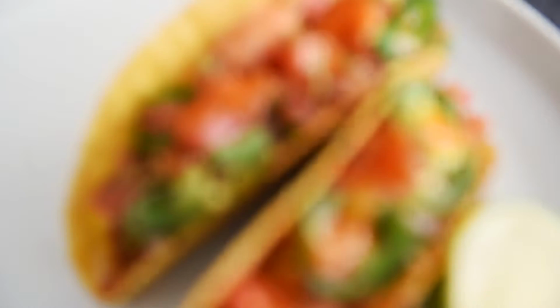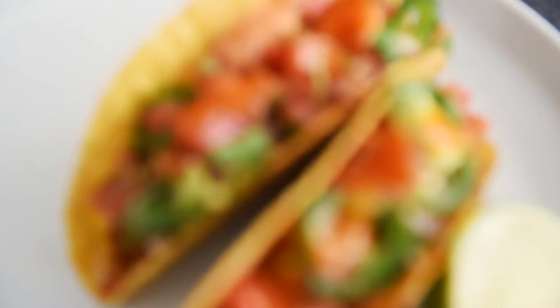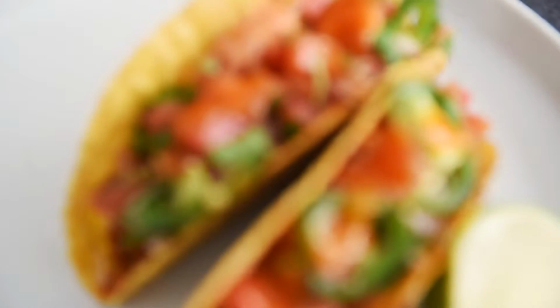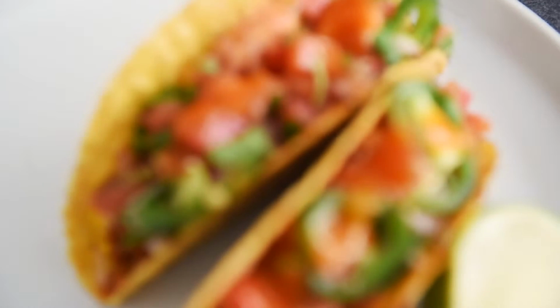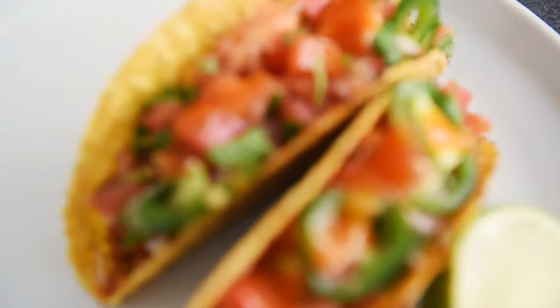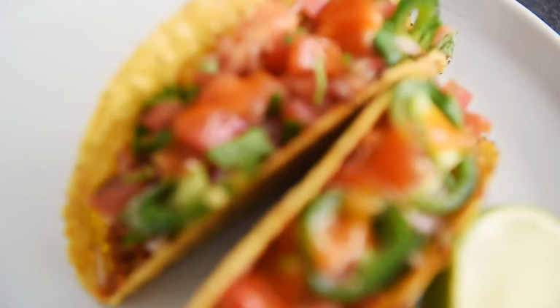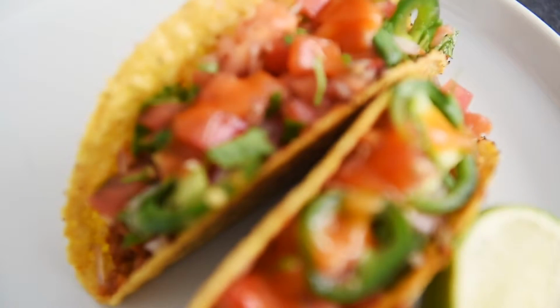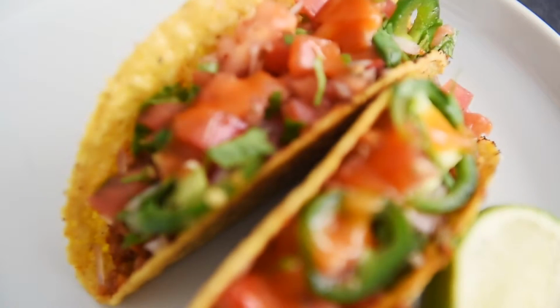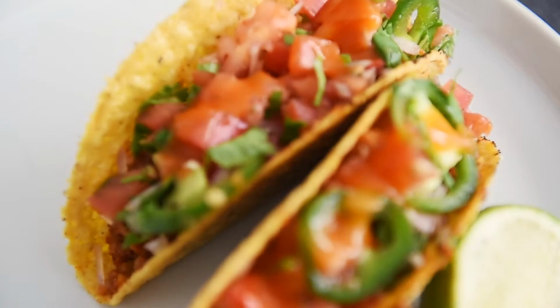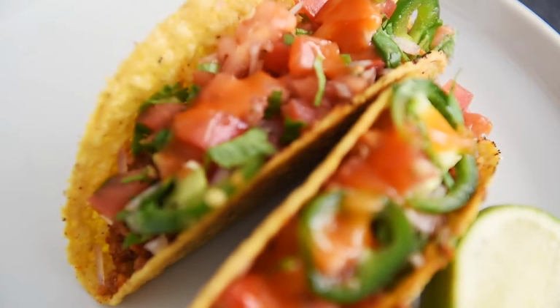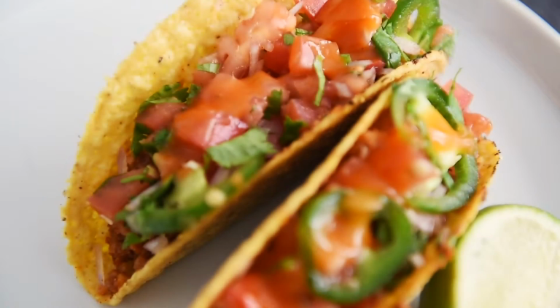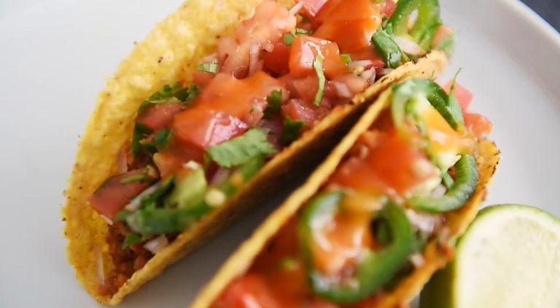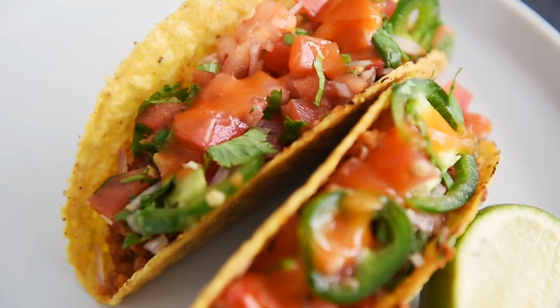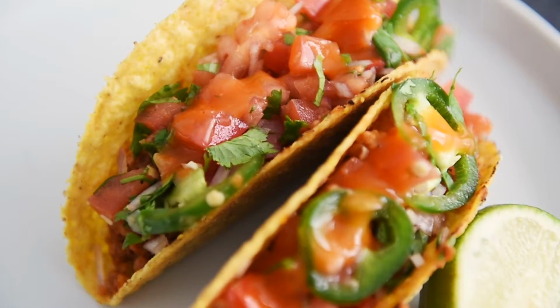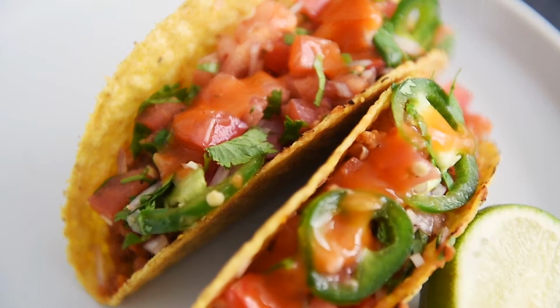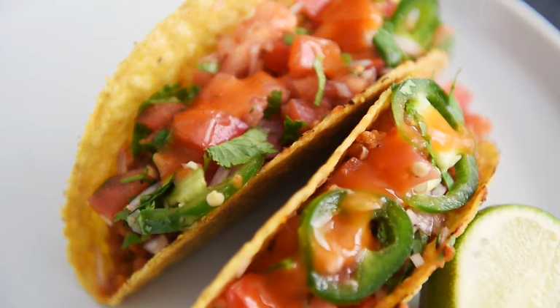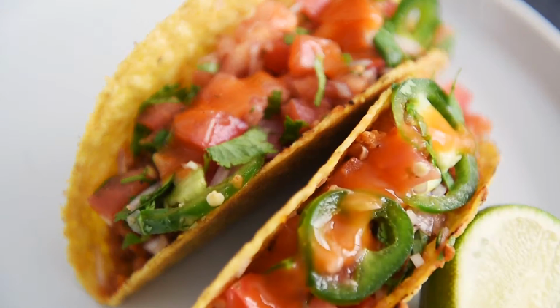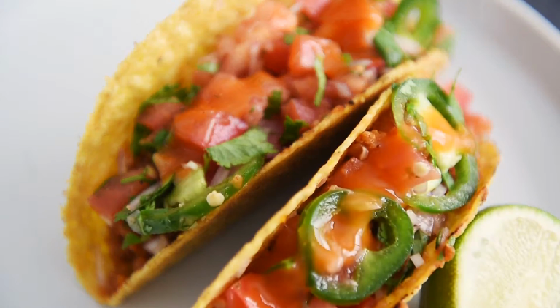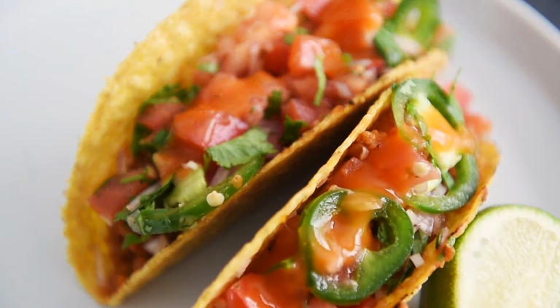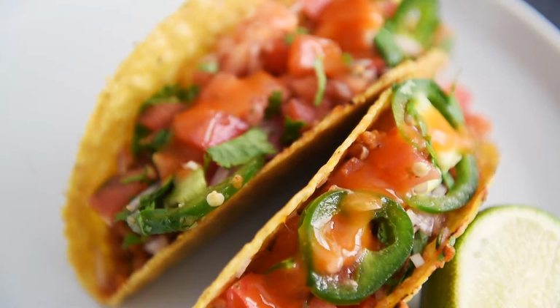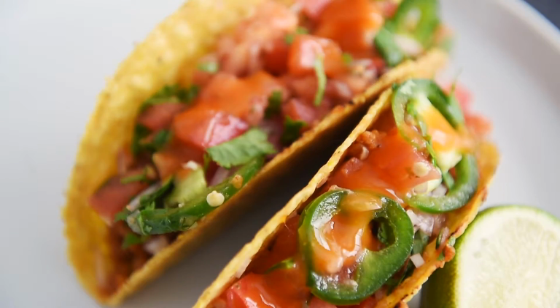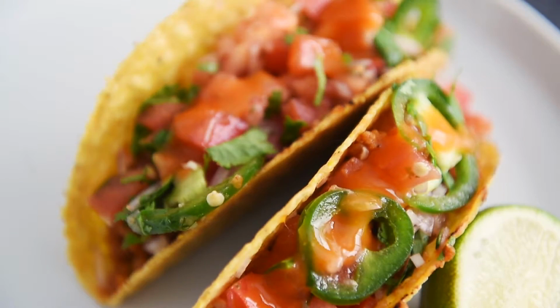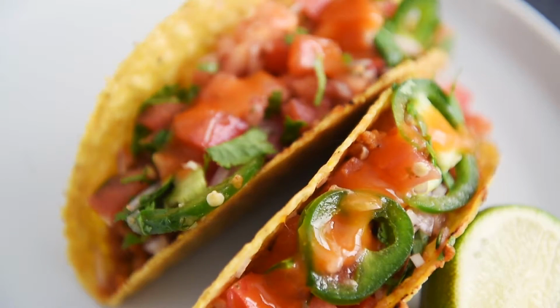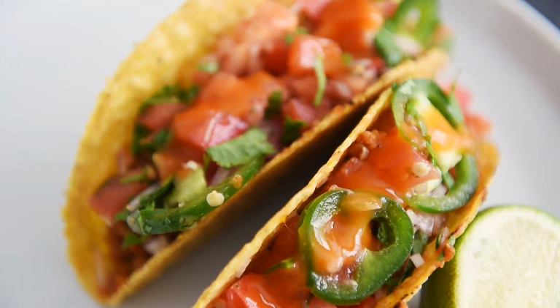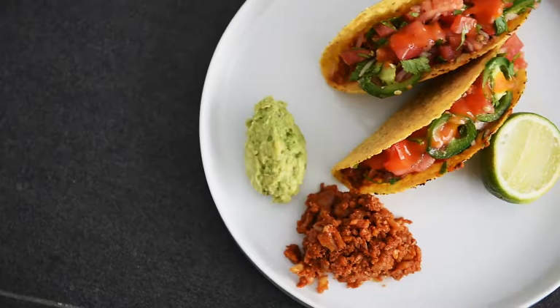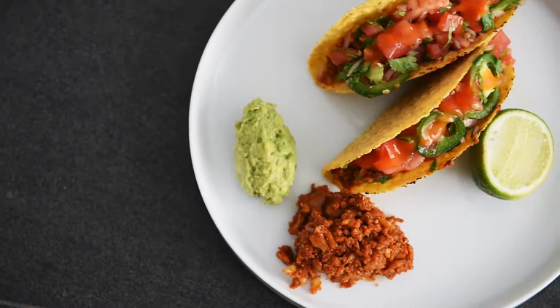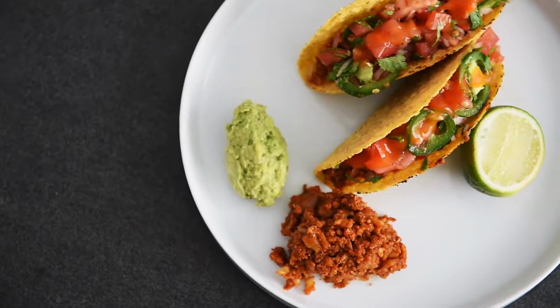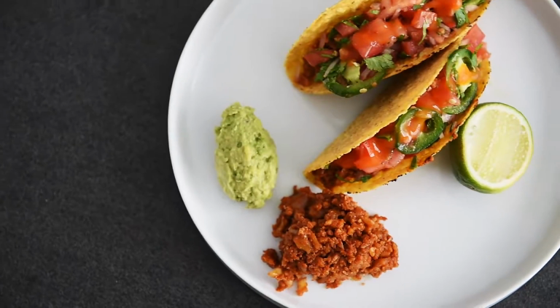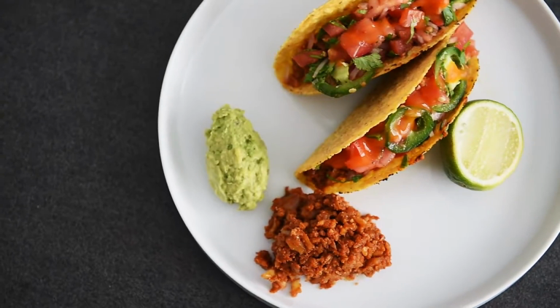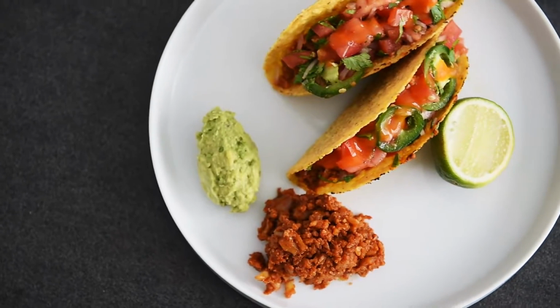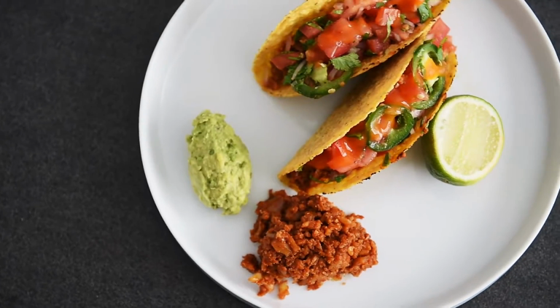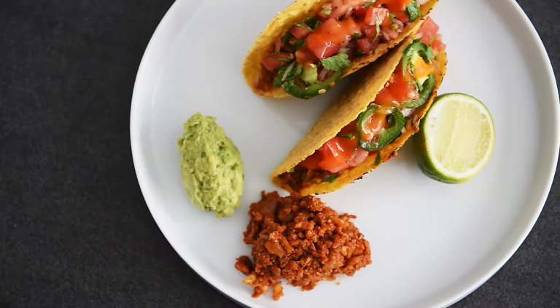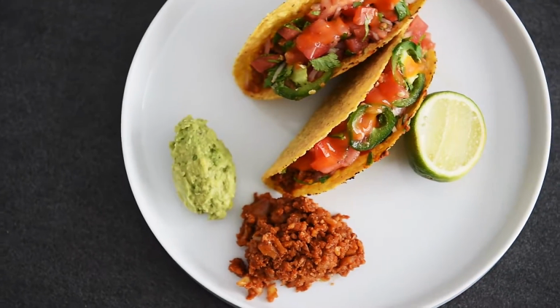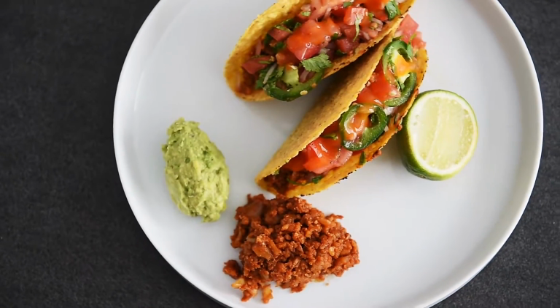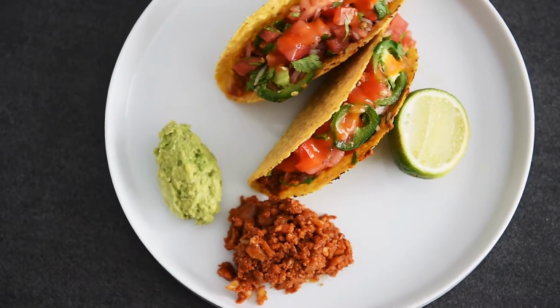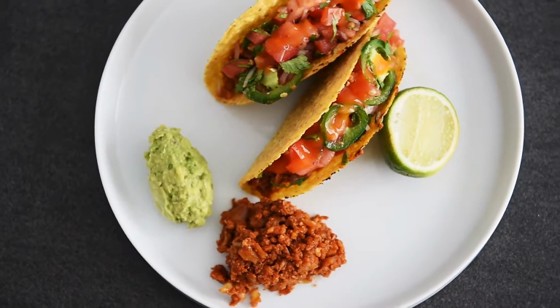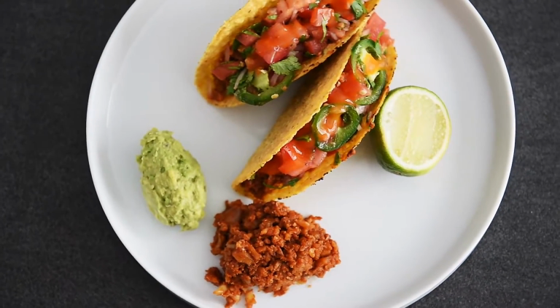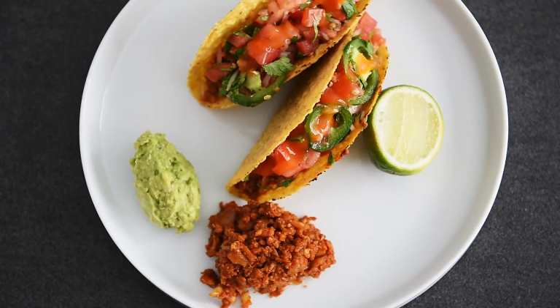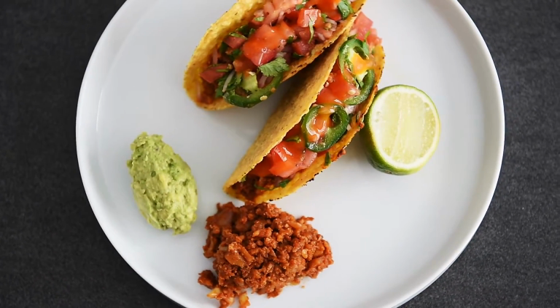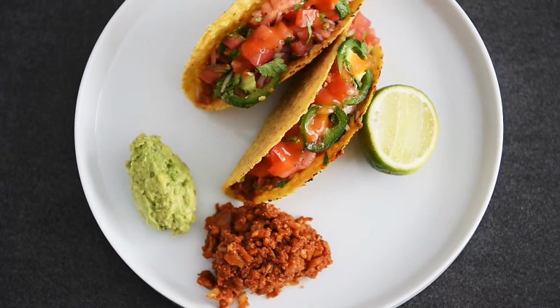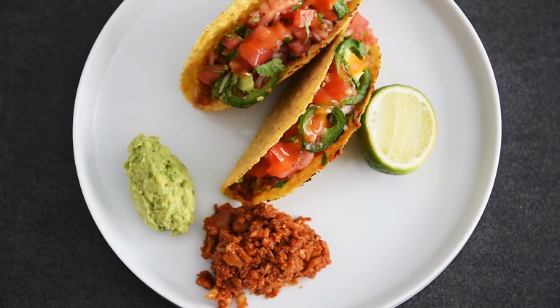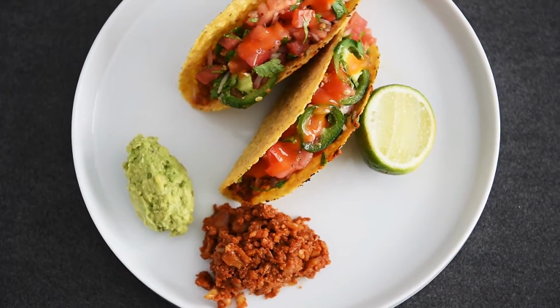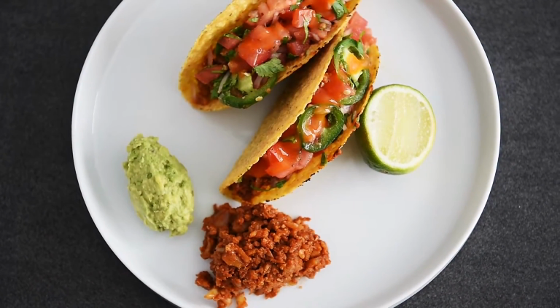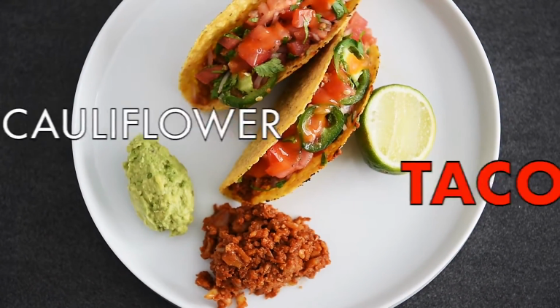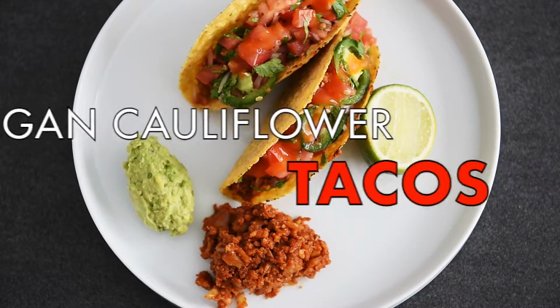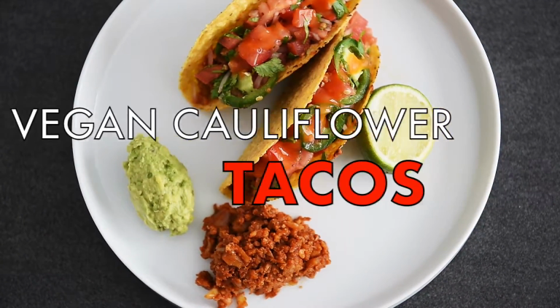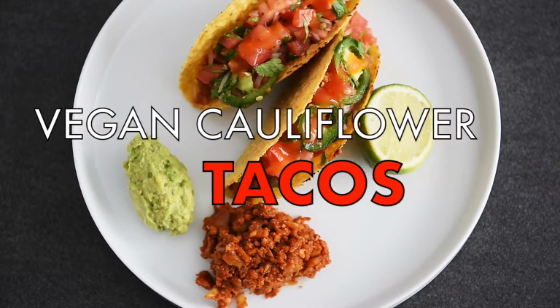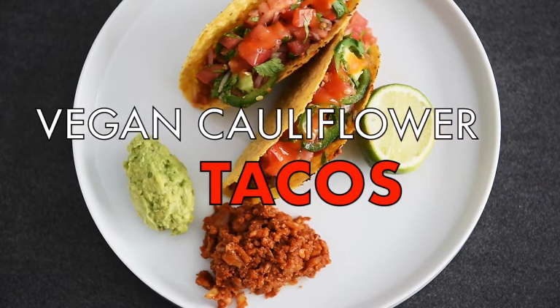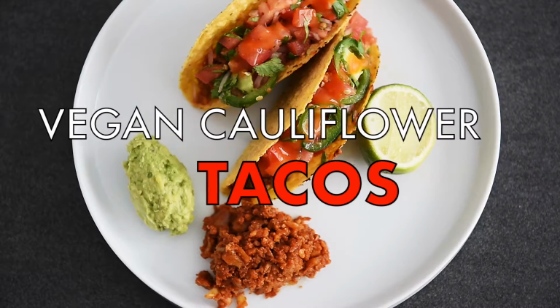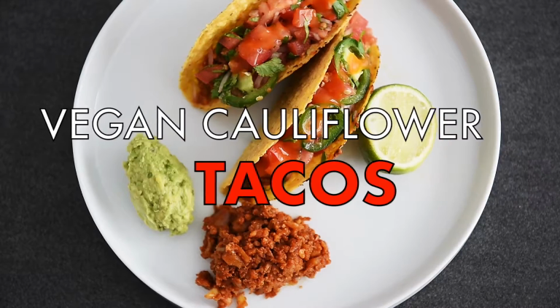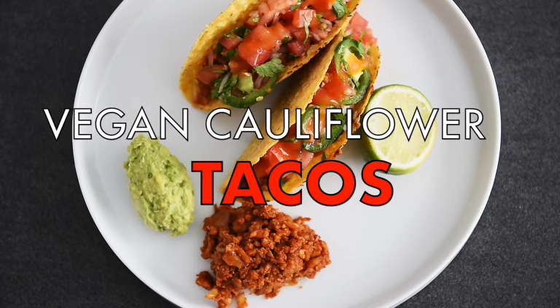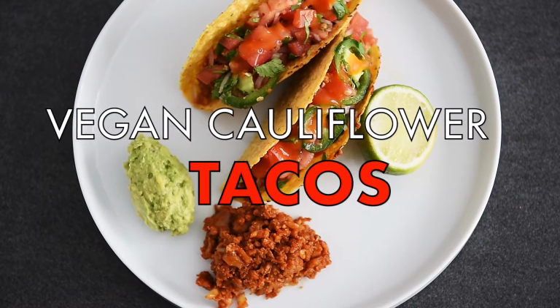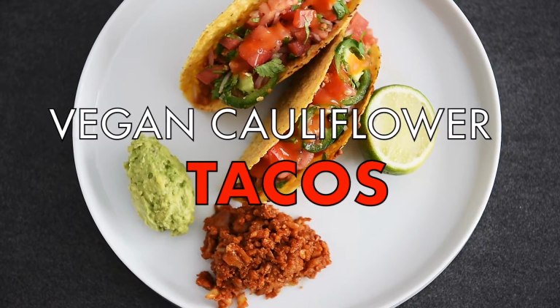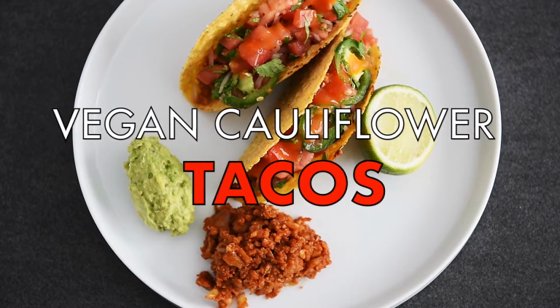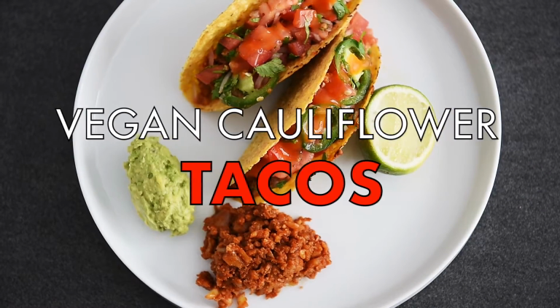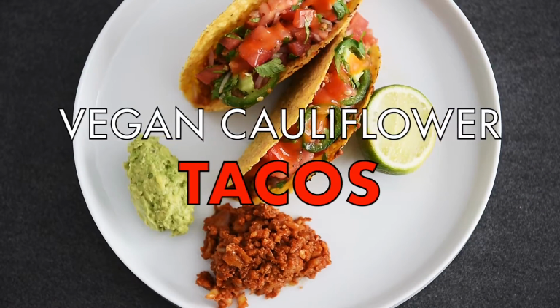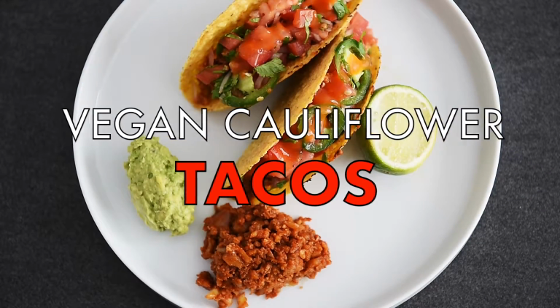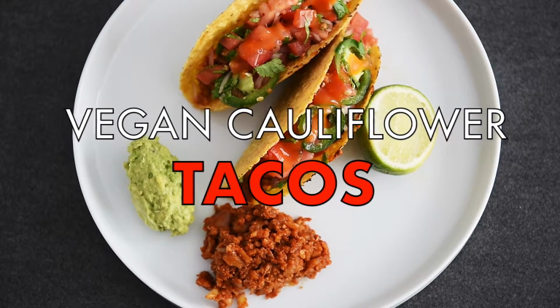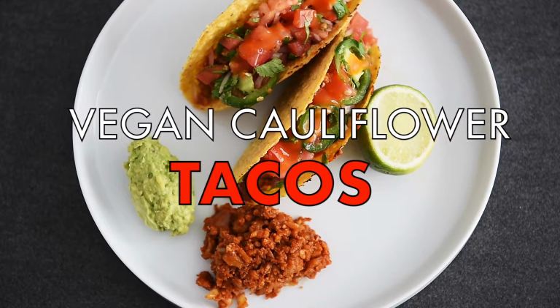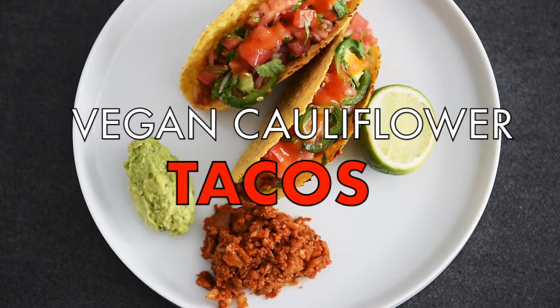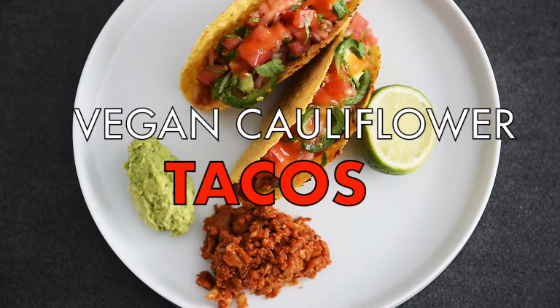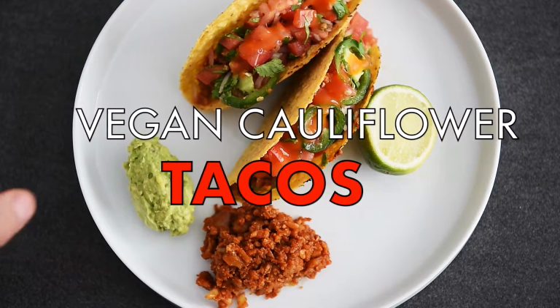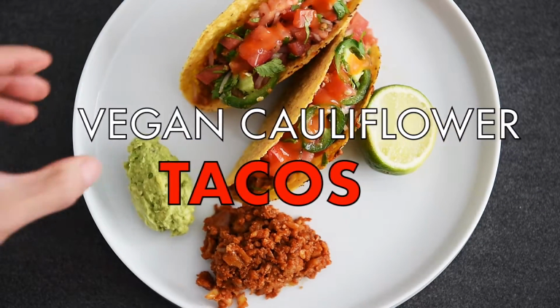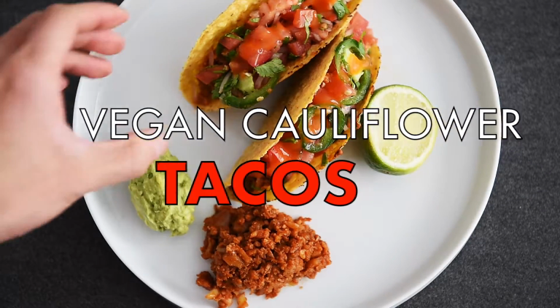On today's menu, a recipe so delicious, everyone will taco about. Vegan Cauliflower Tacos.